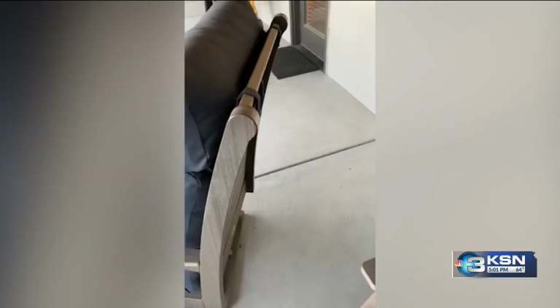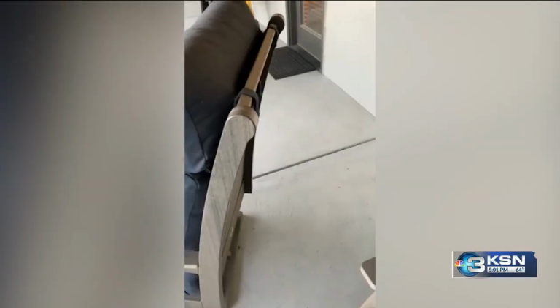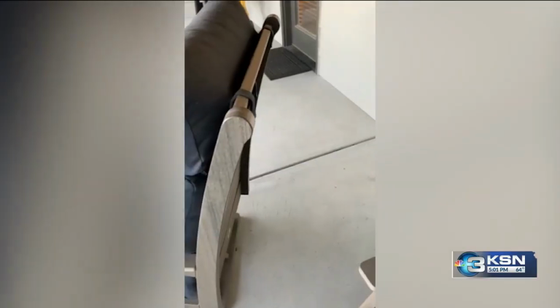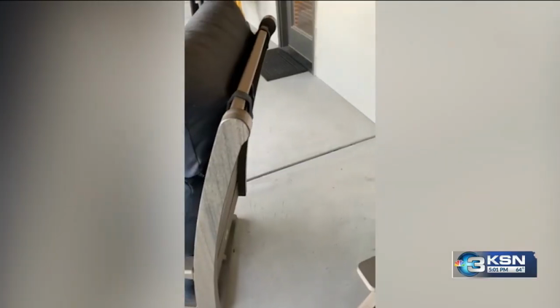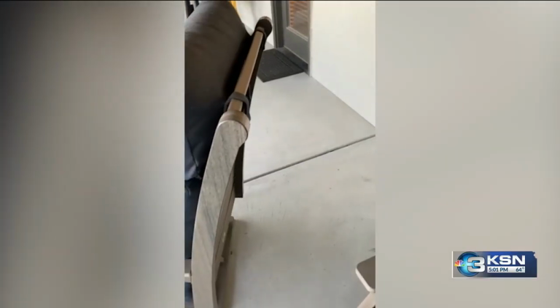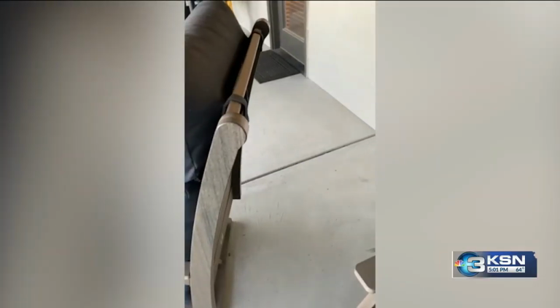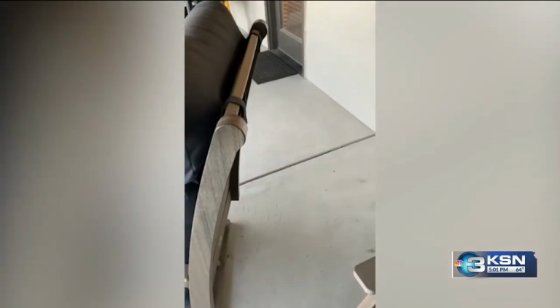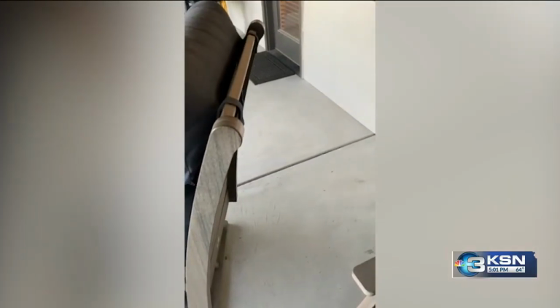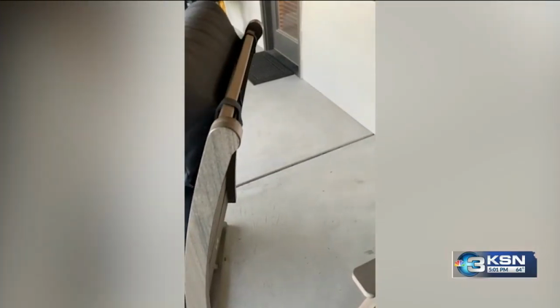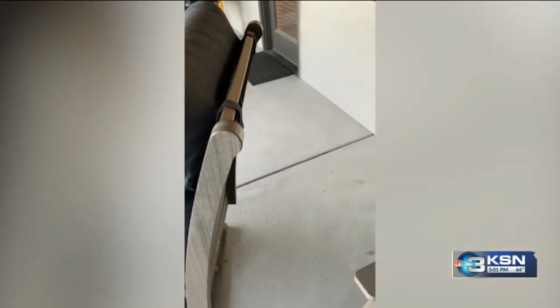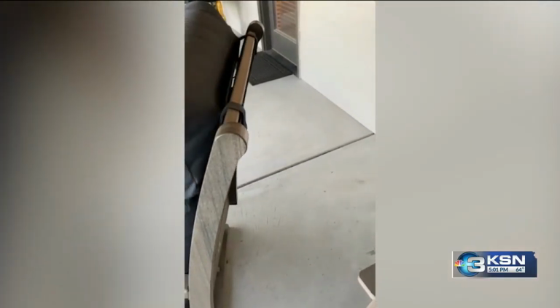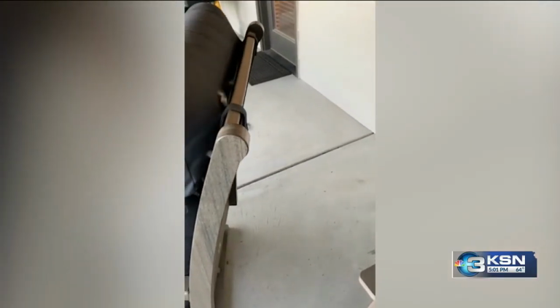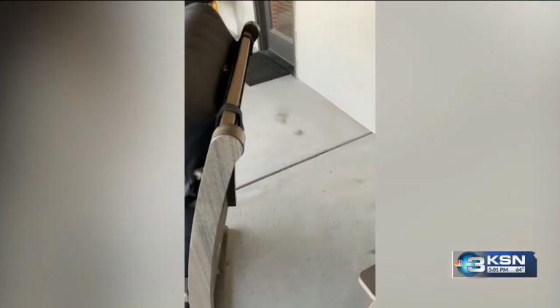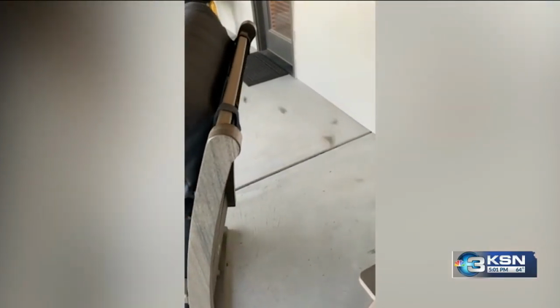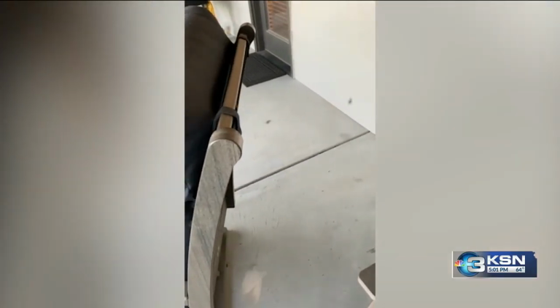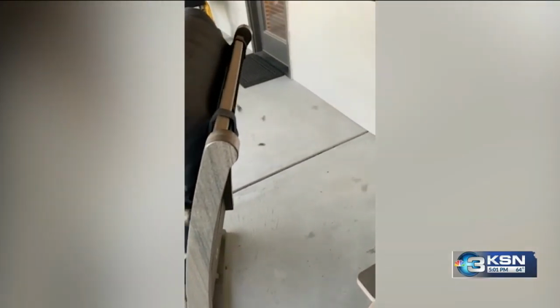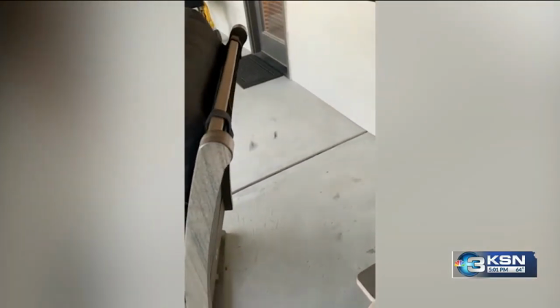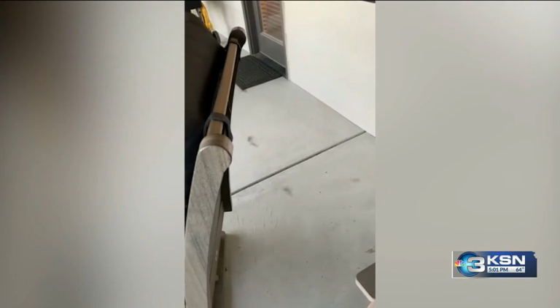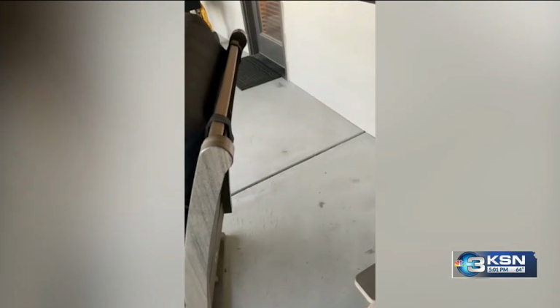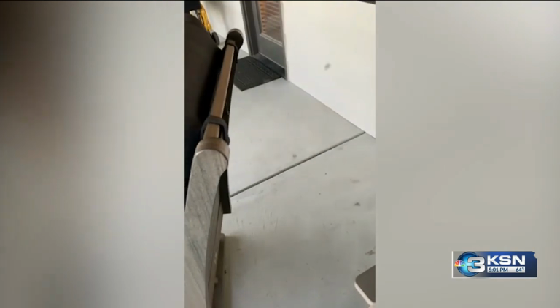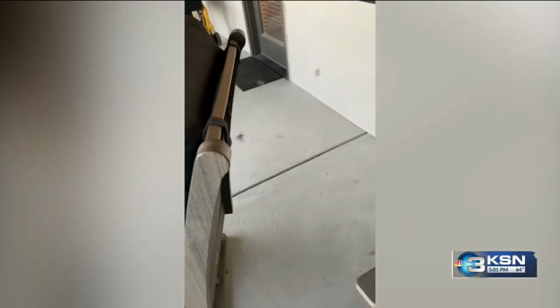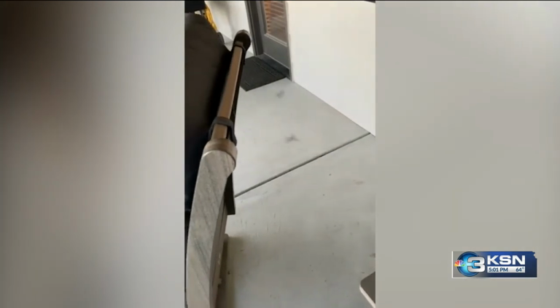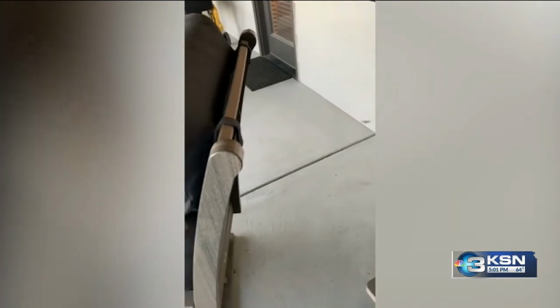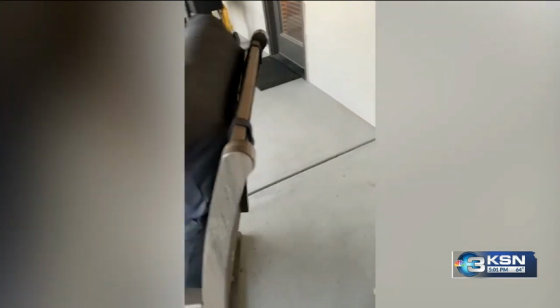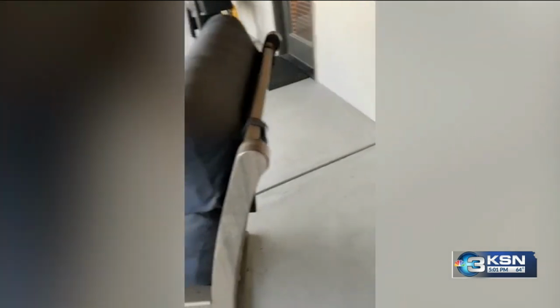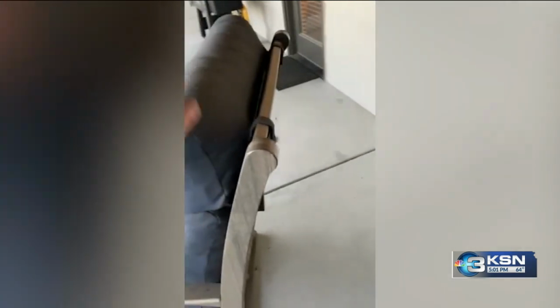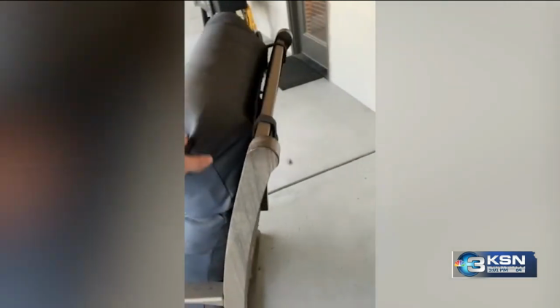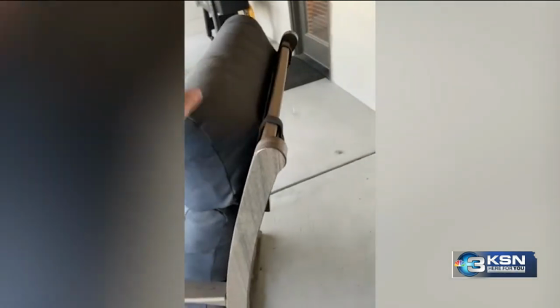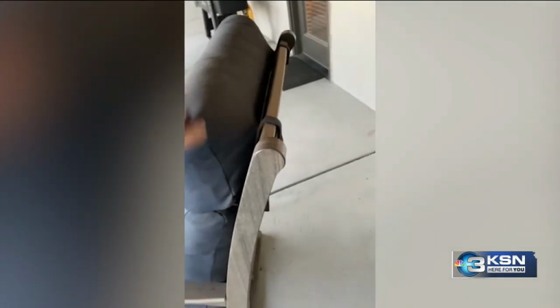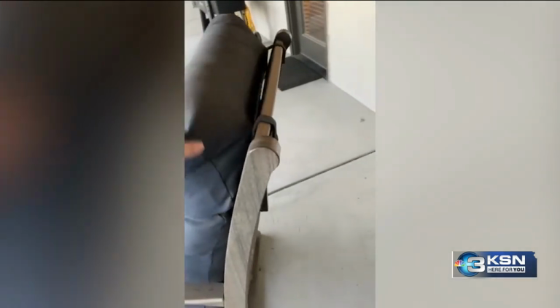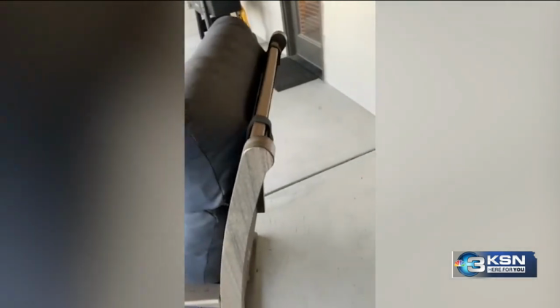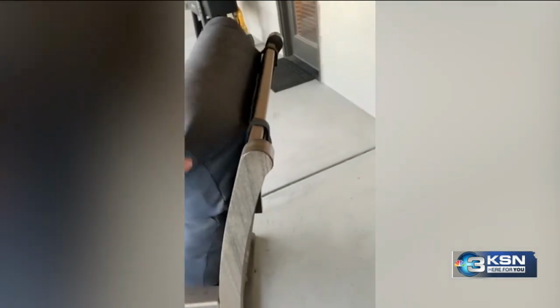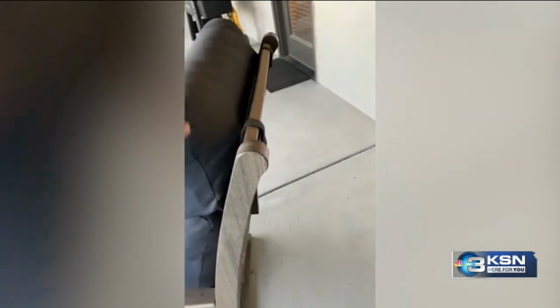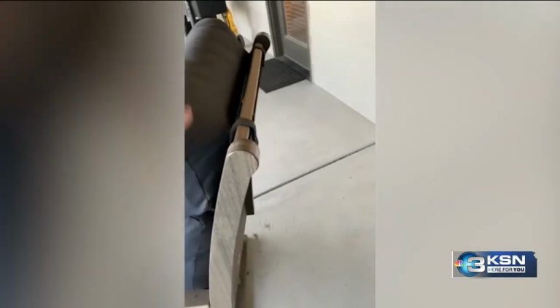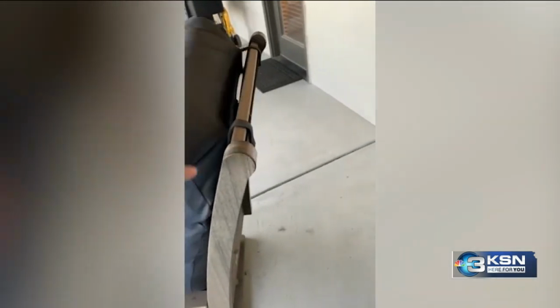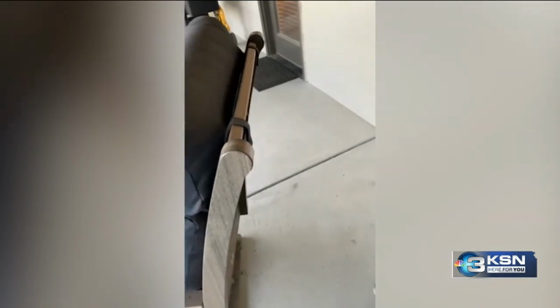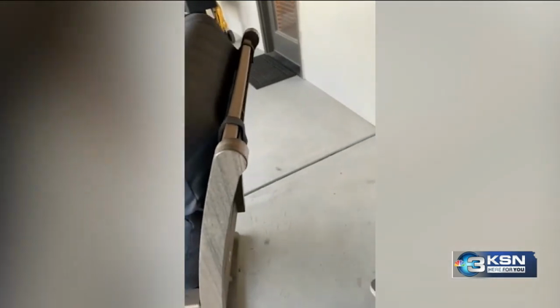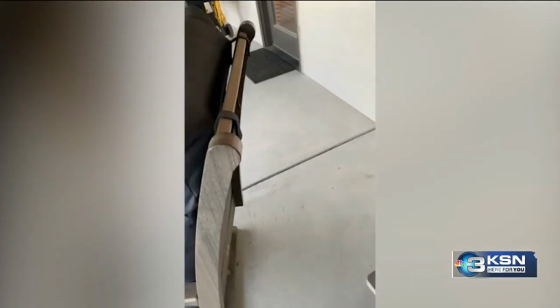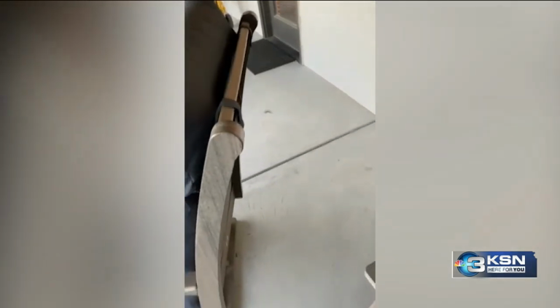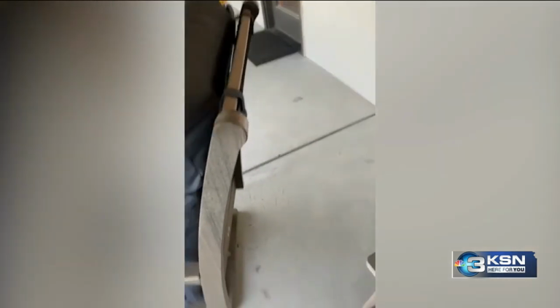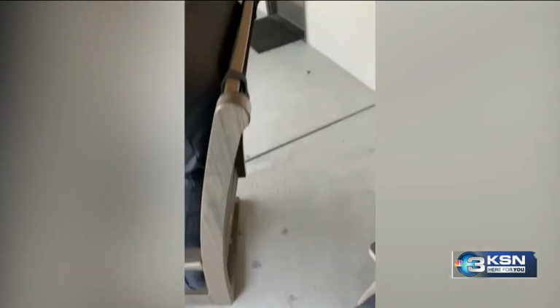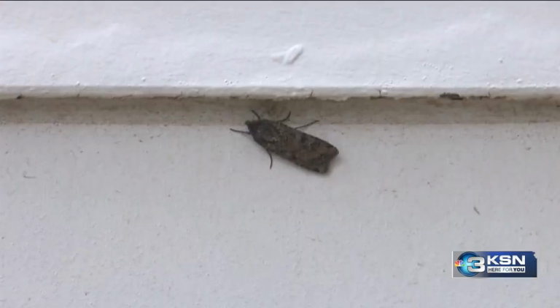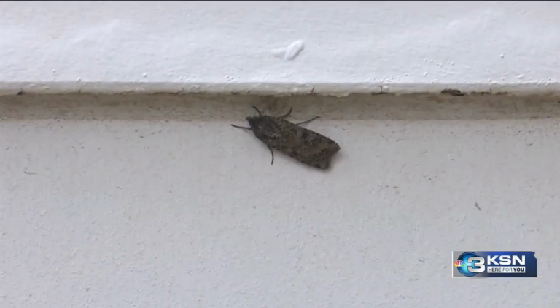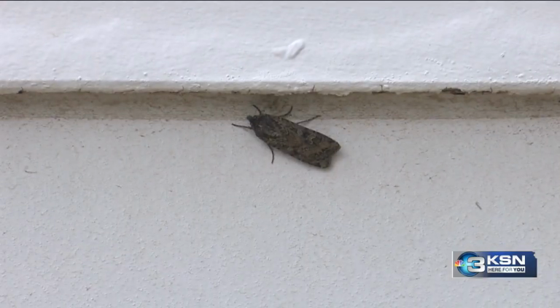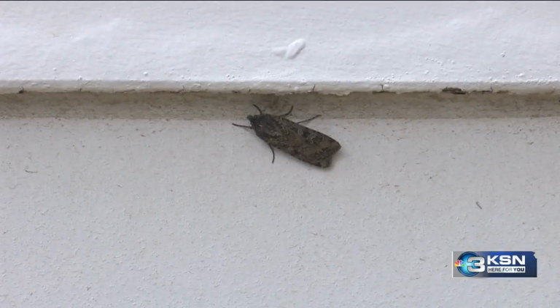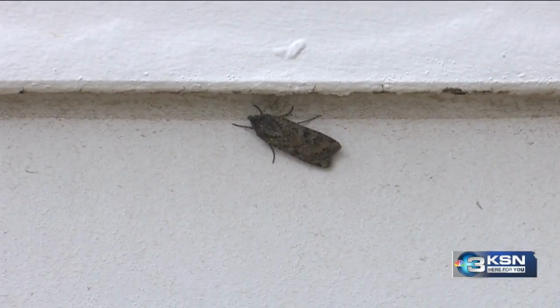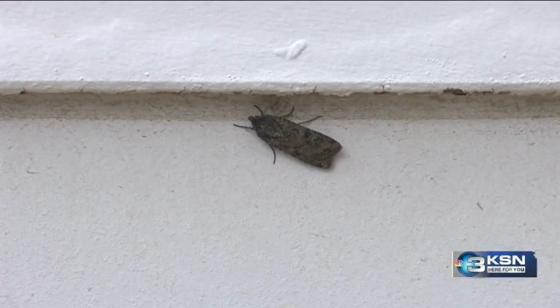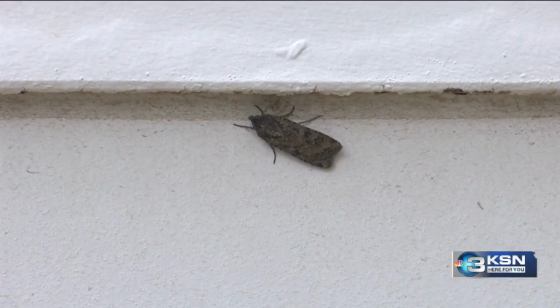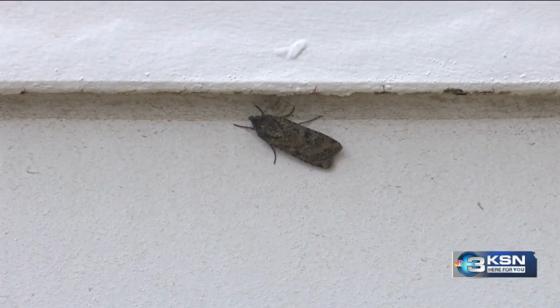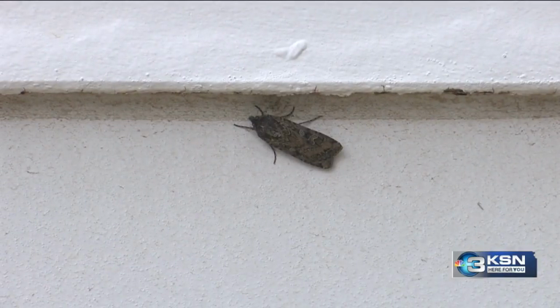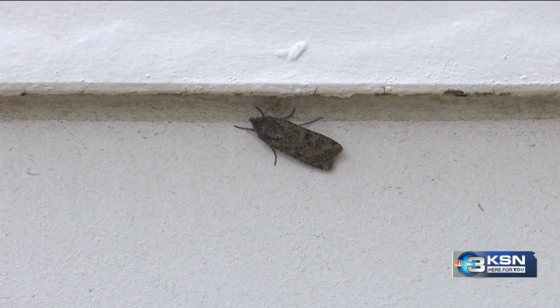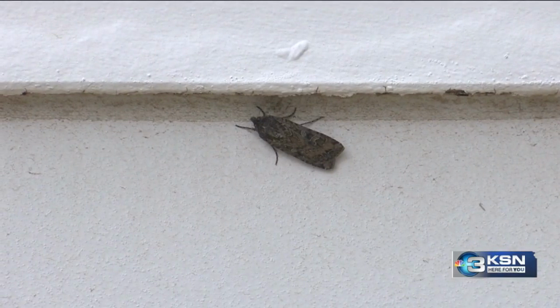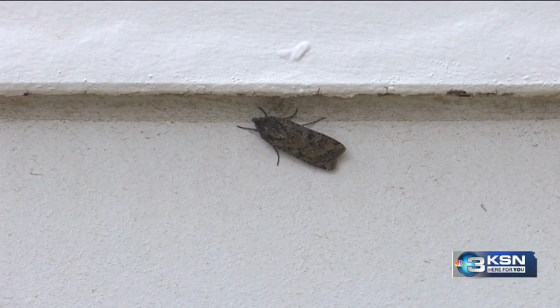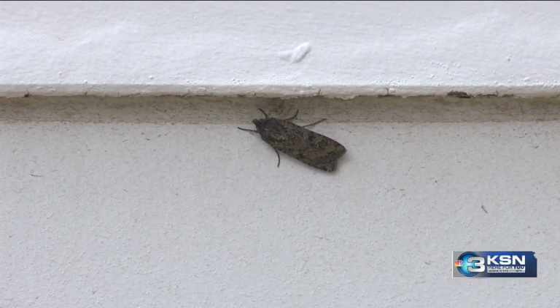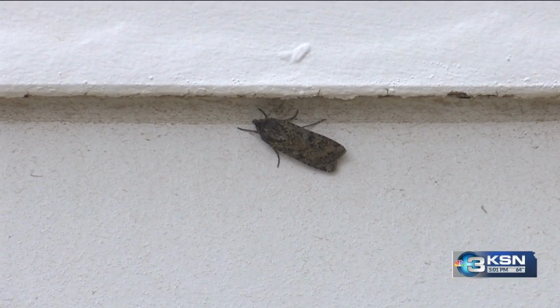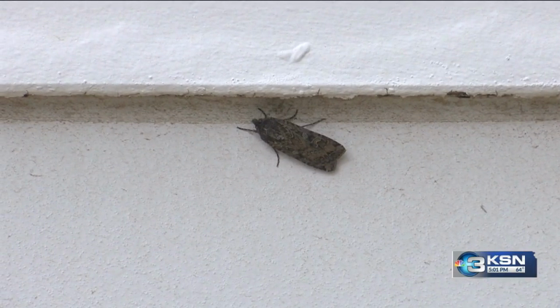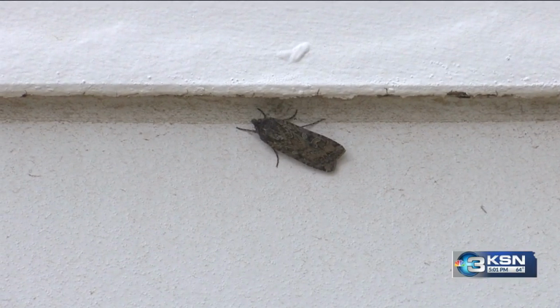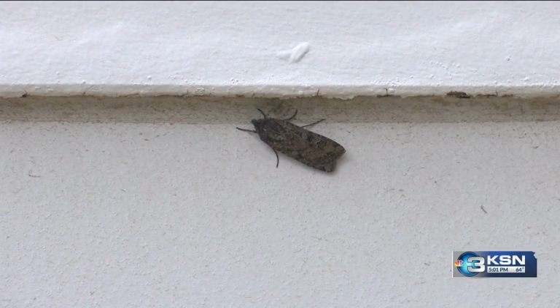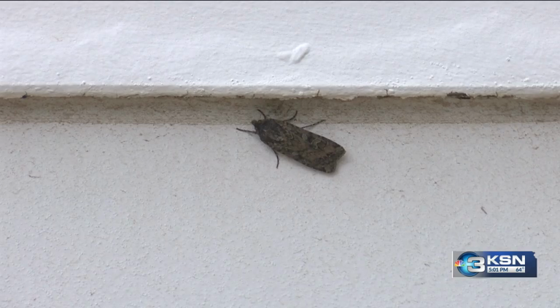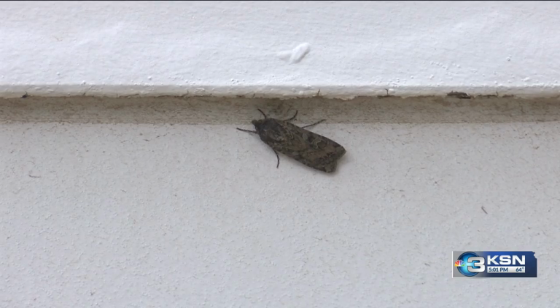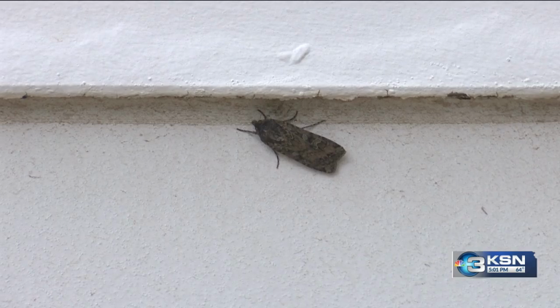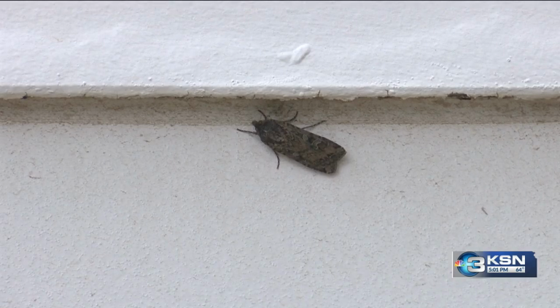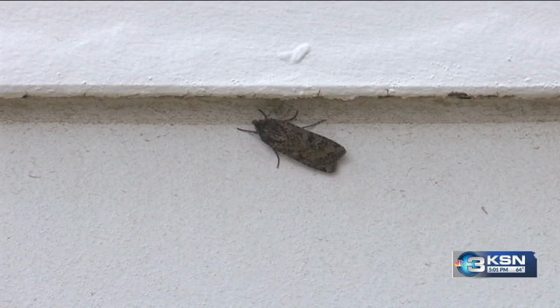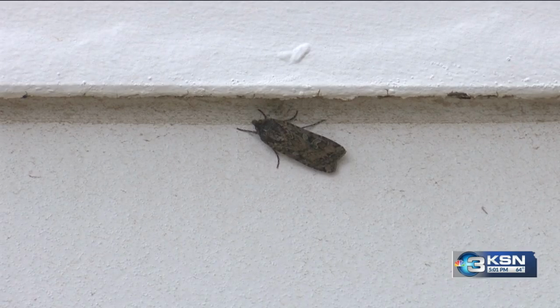Fluttering here and there, but not usually to this extent. Miller moths are becoming a nuisance across Kansas.